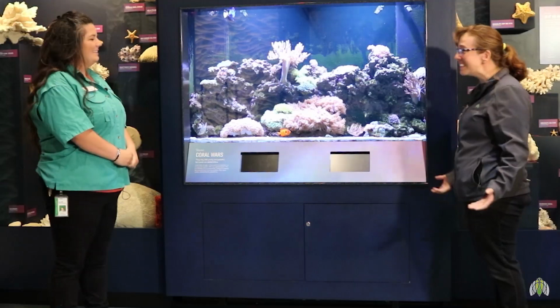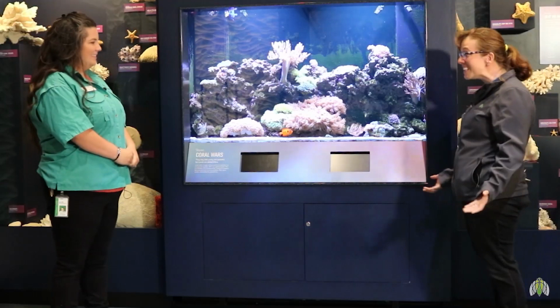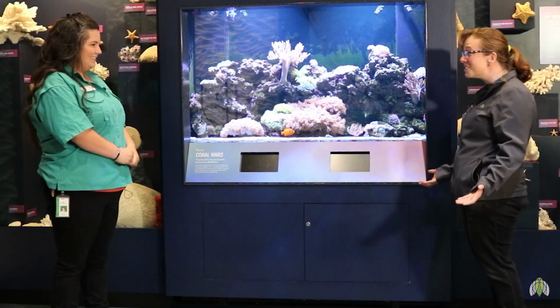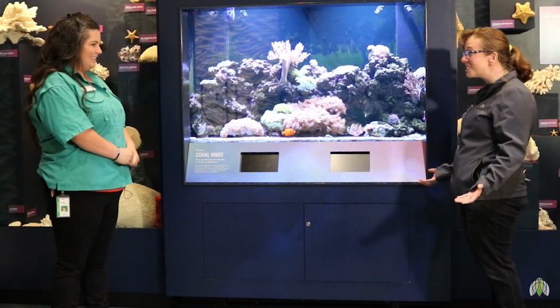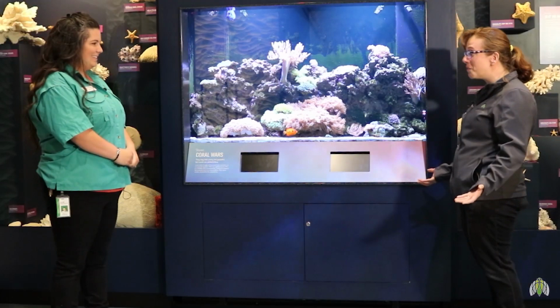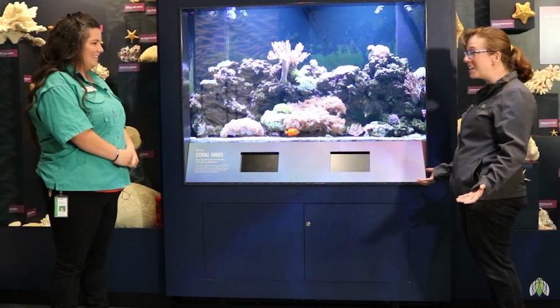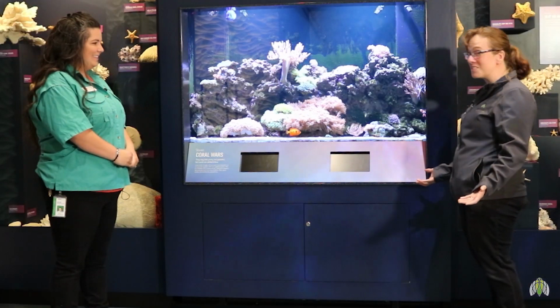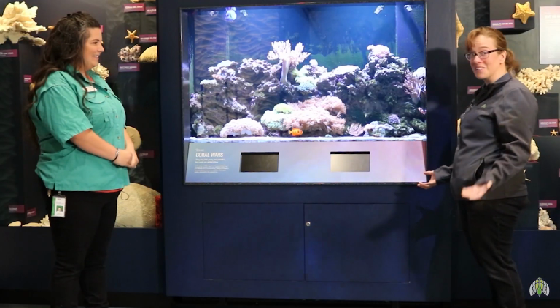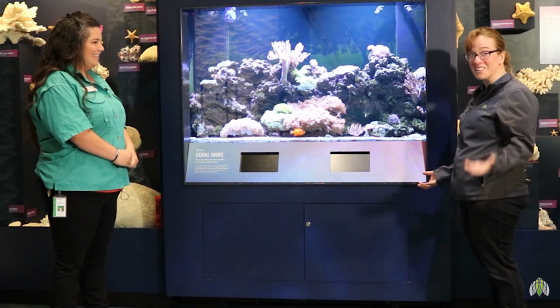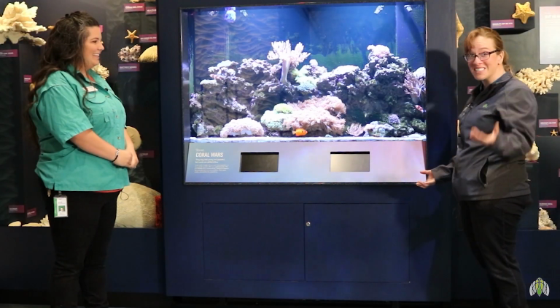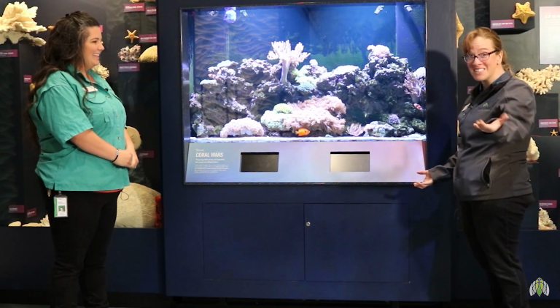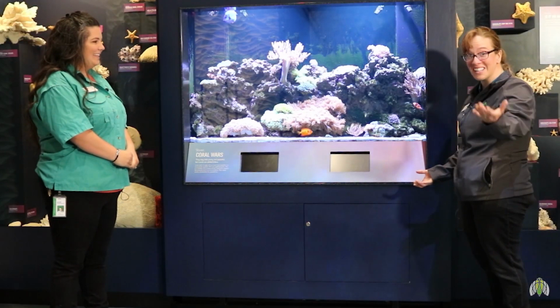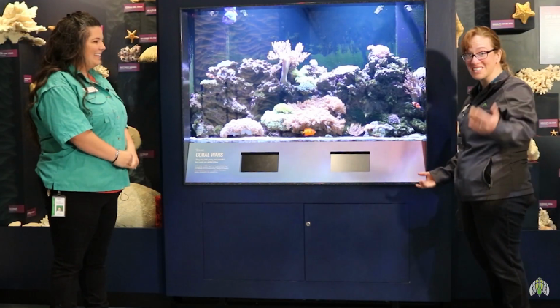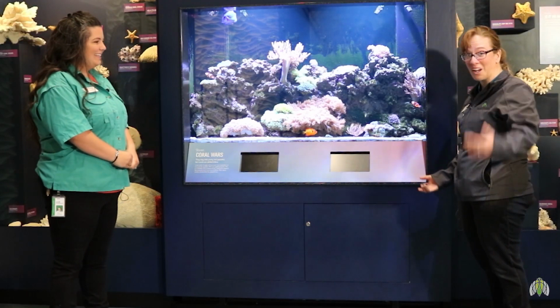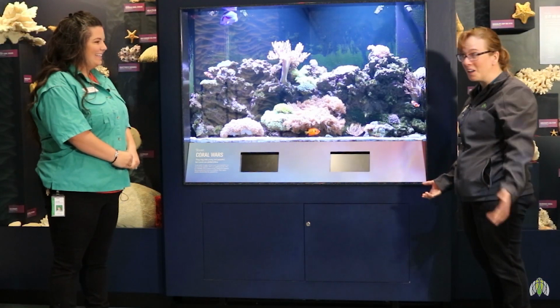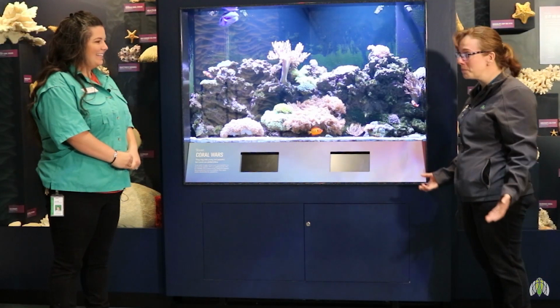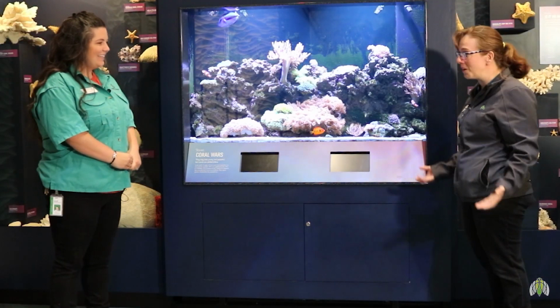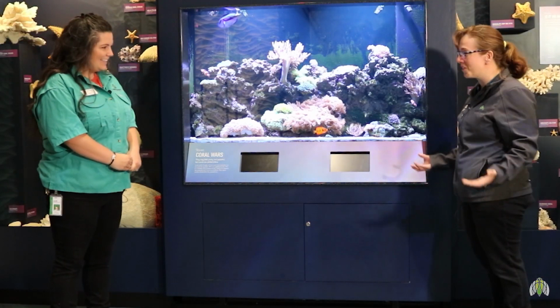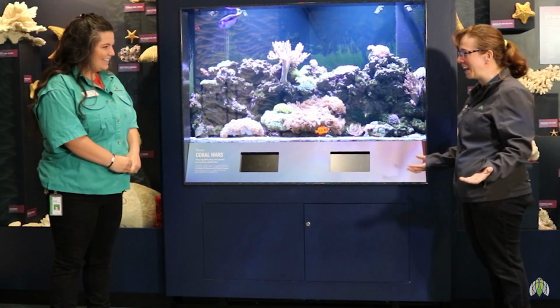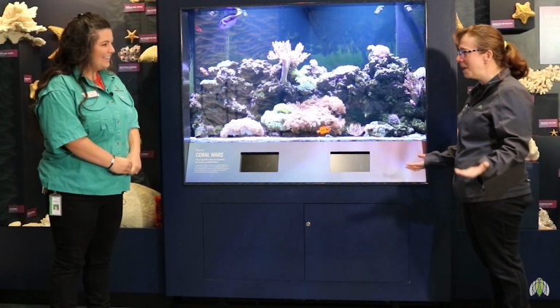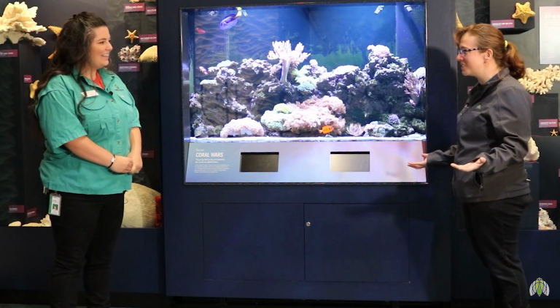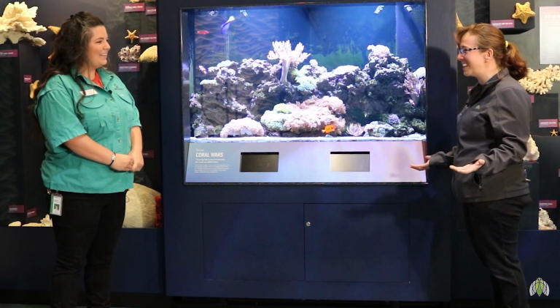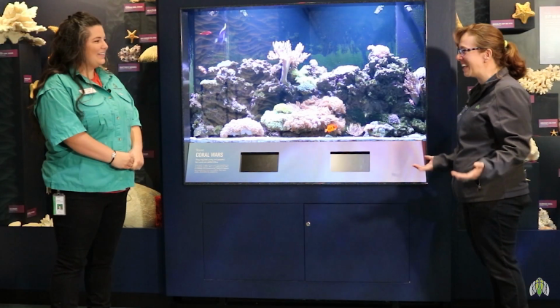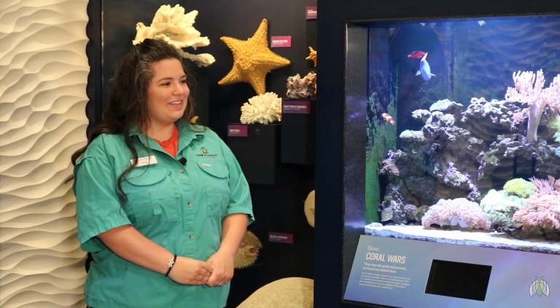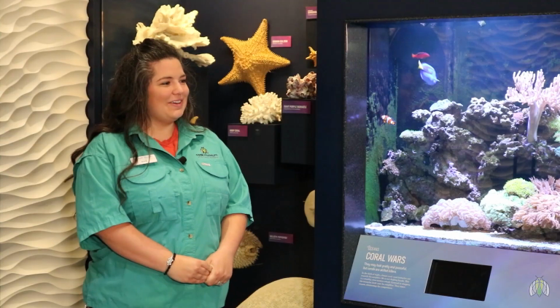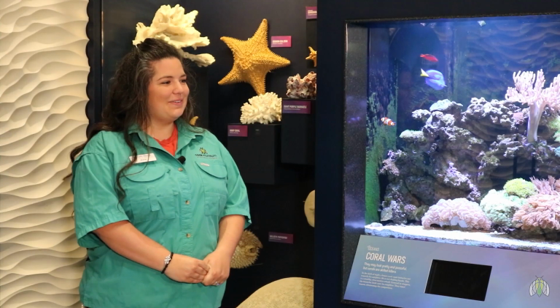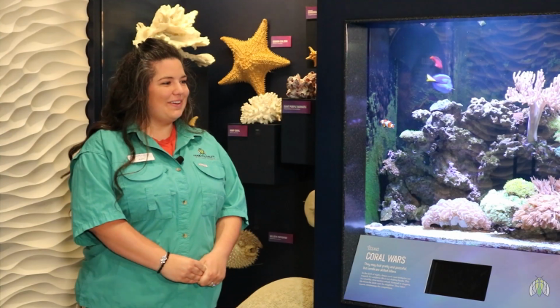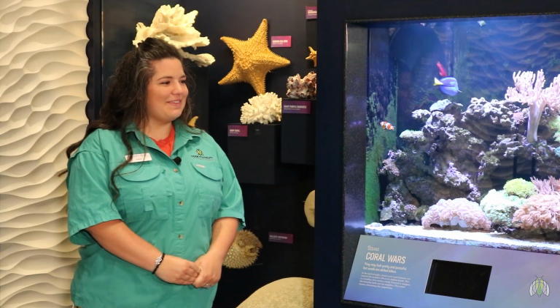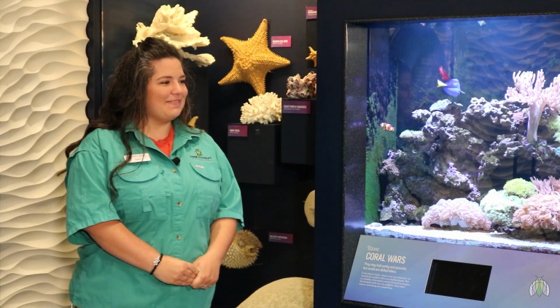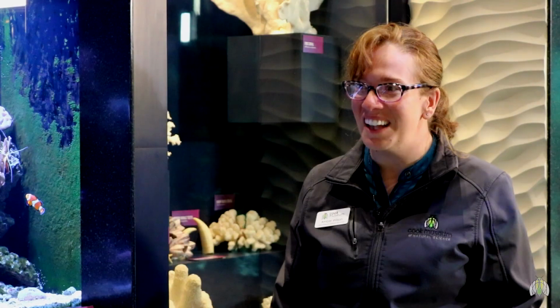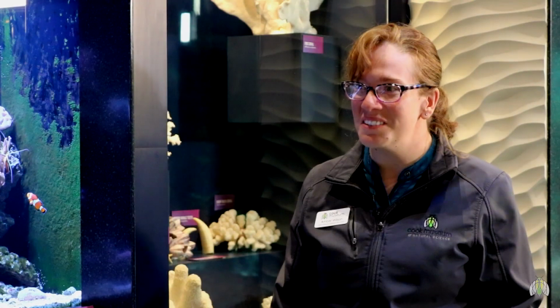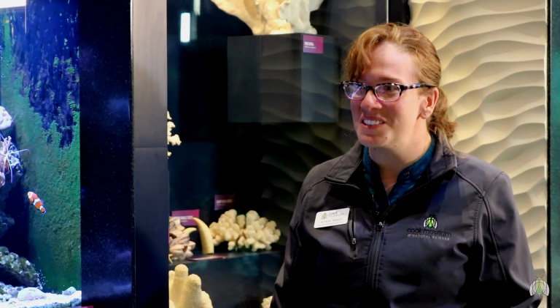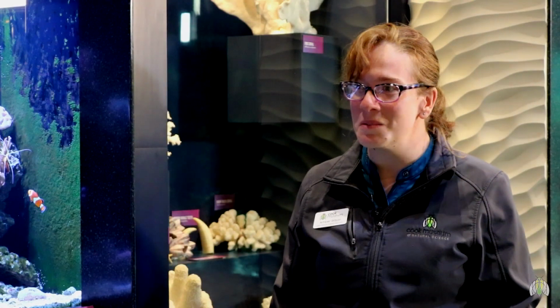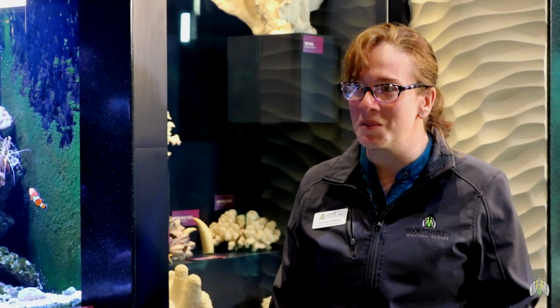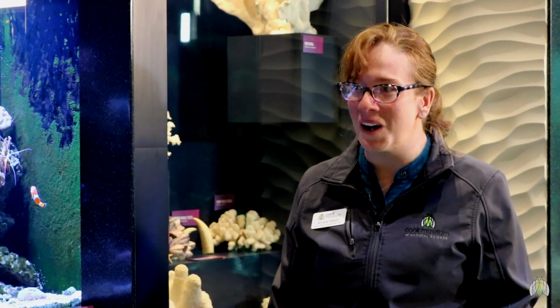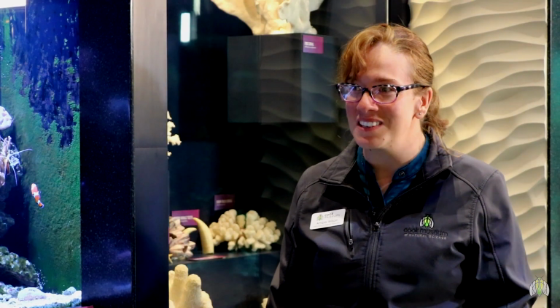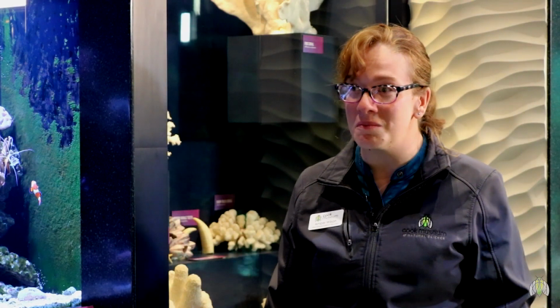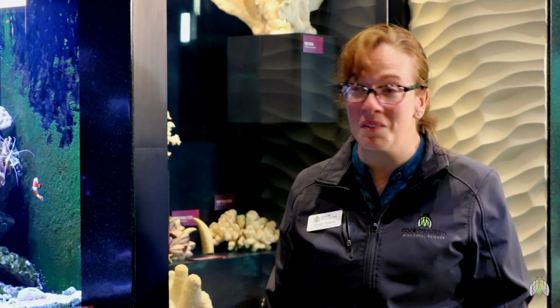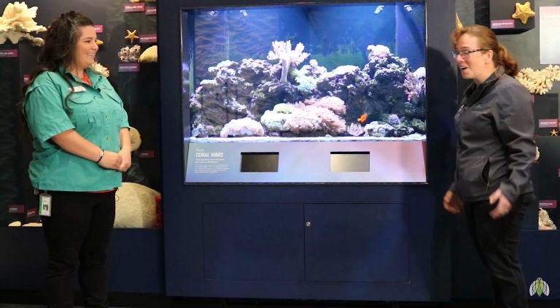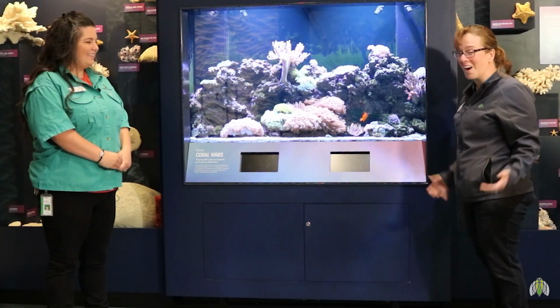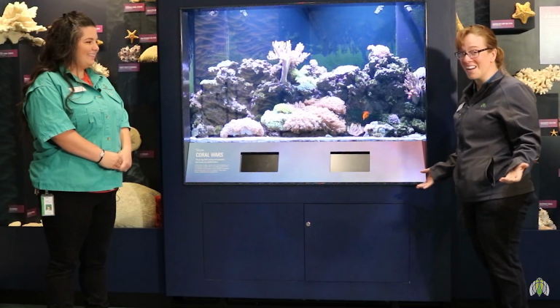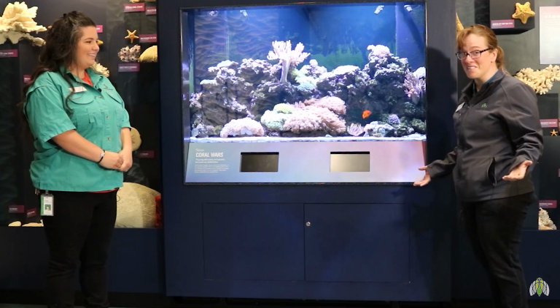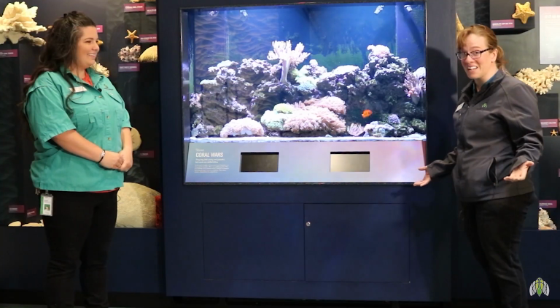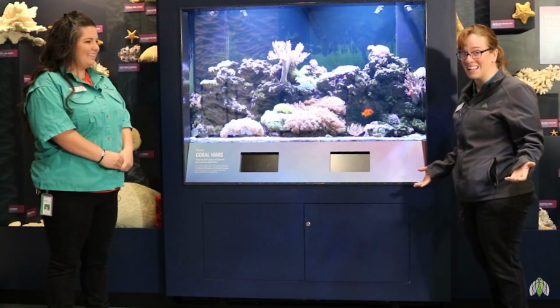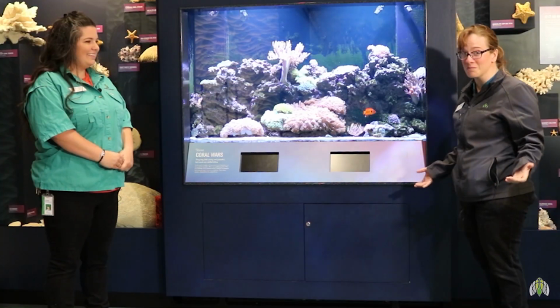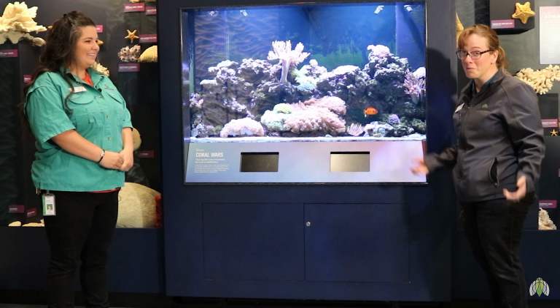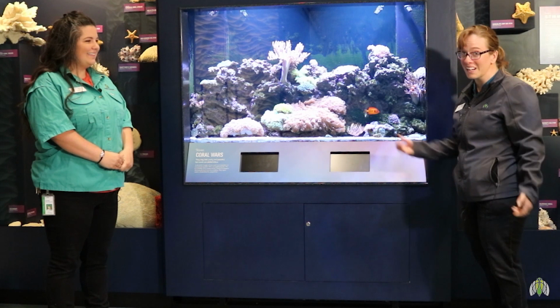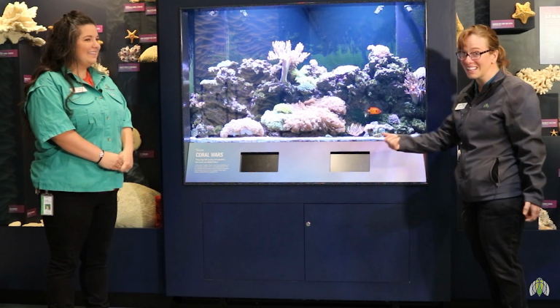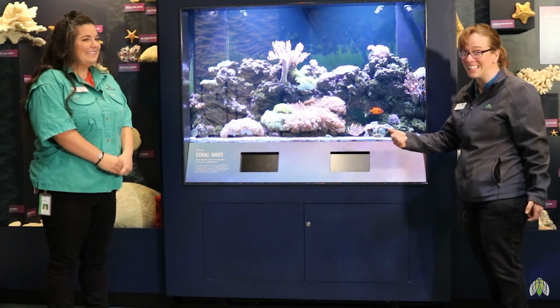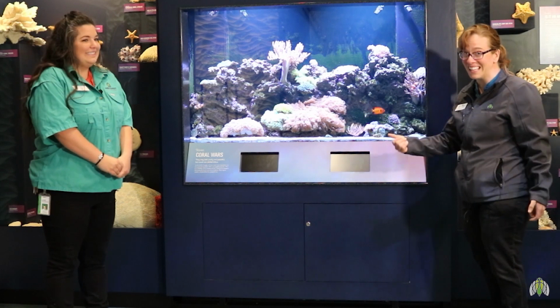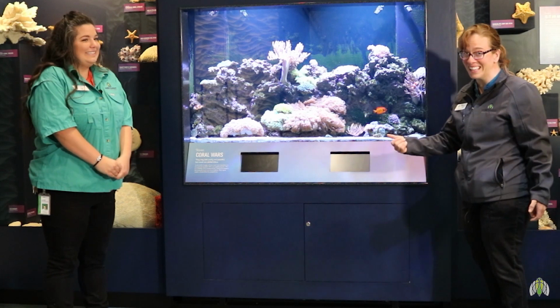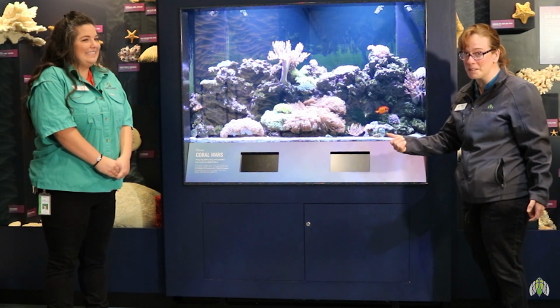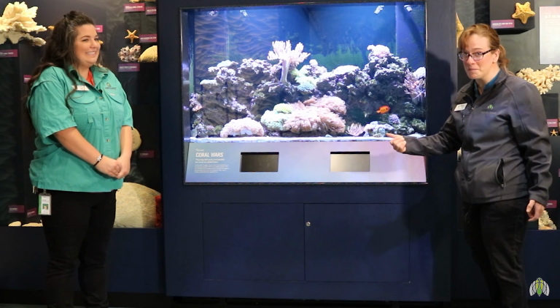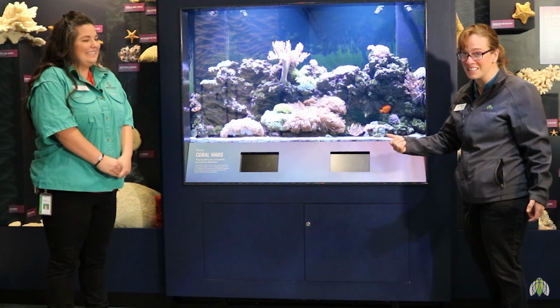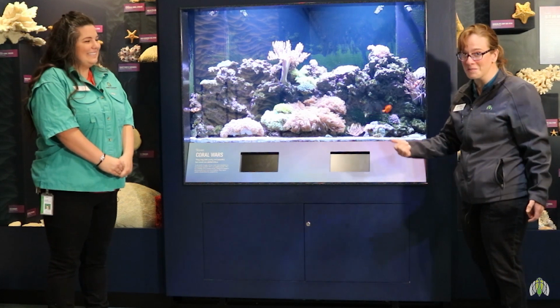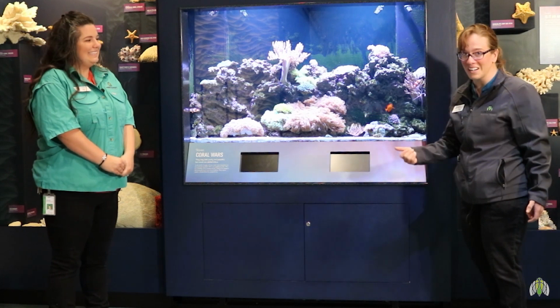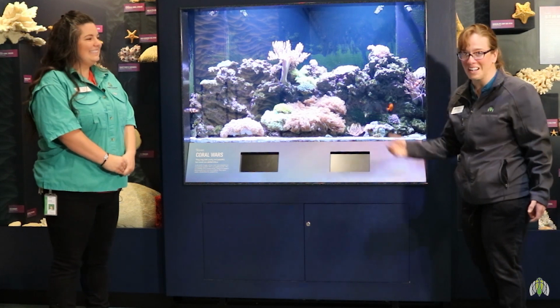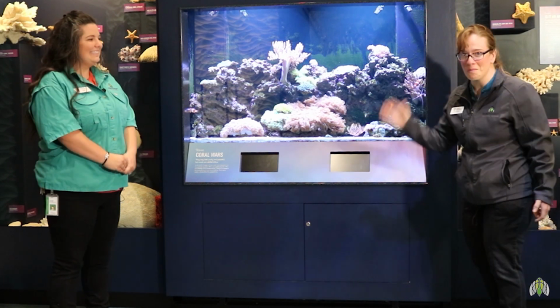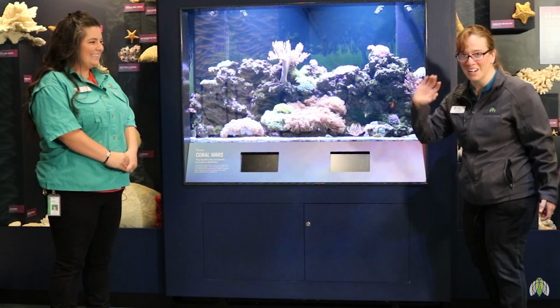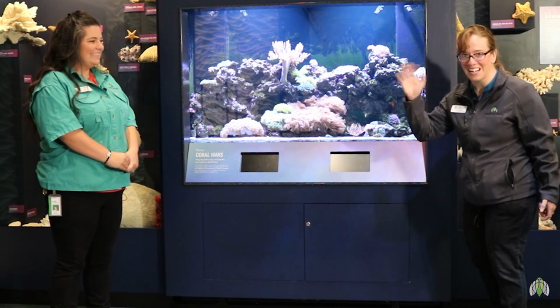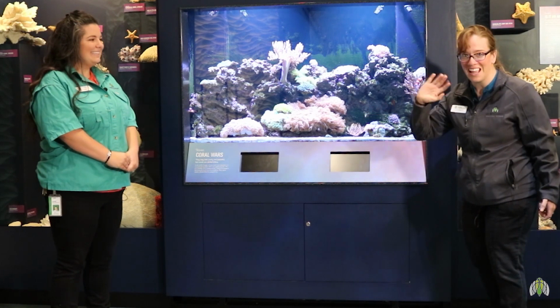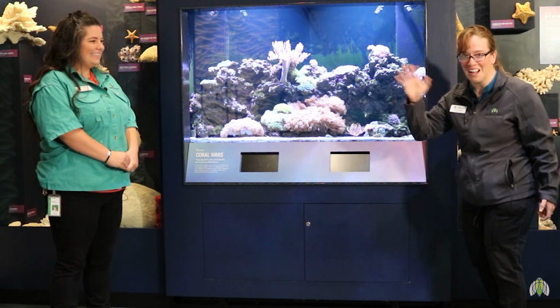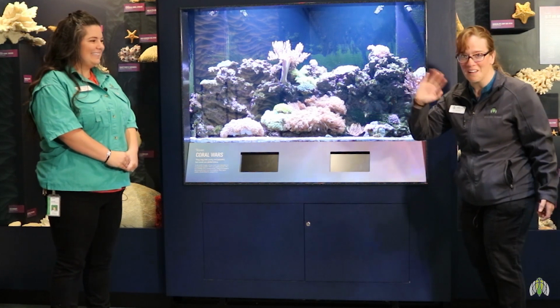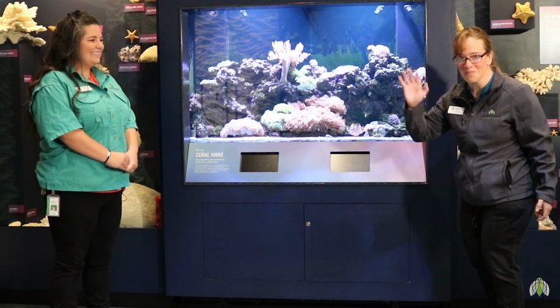Thank you so much for teaching us all about crabs today. That was super awesome. We're going to let Kelly get back to work and we're going to head off.